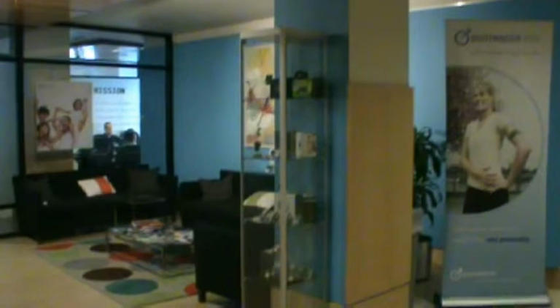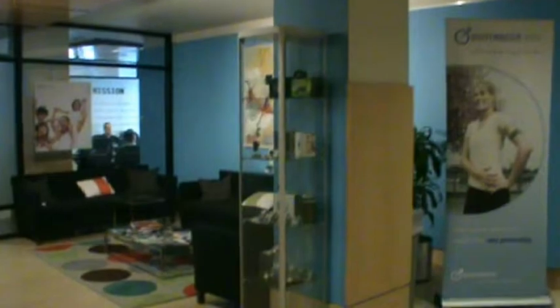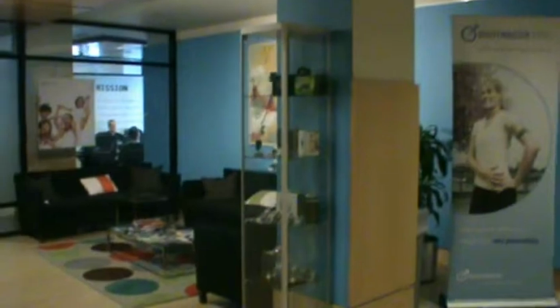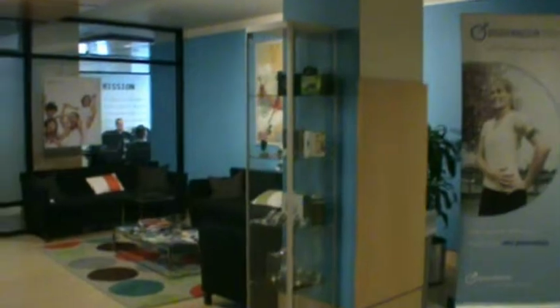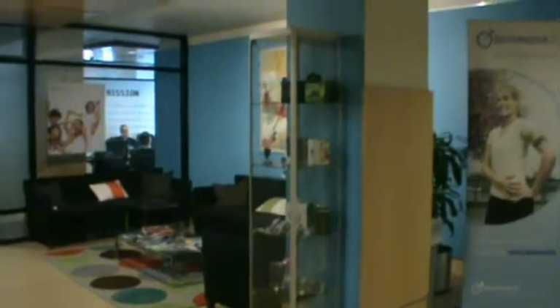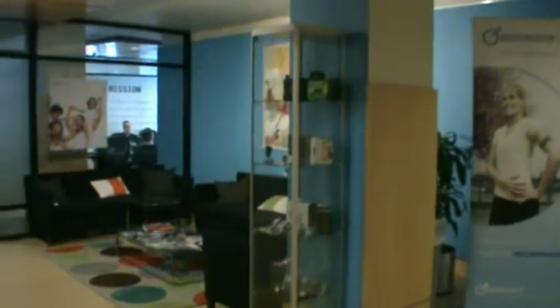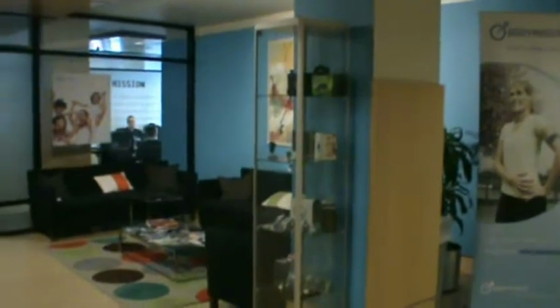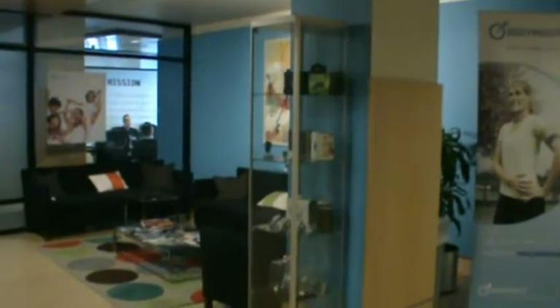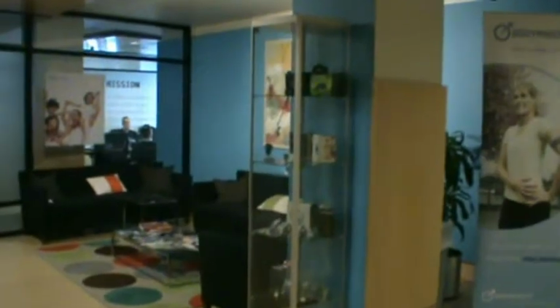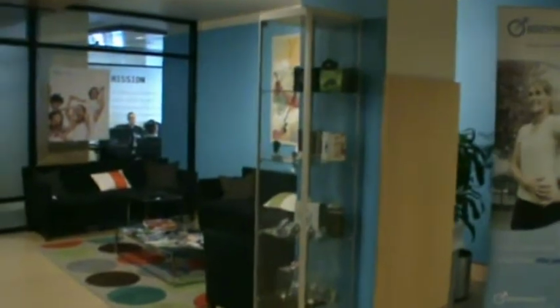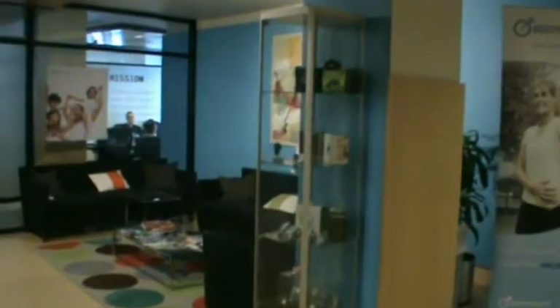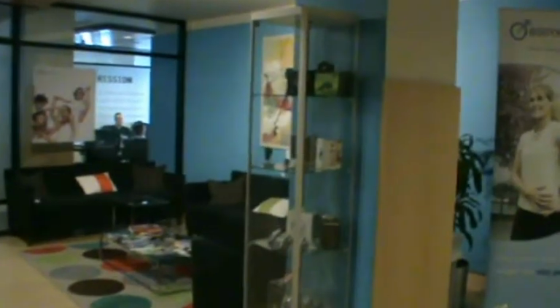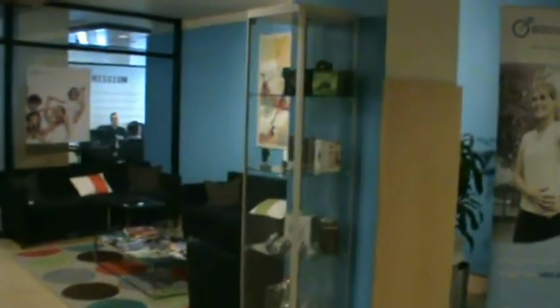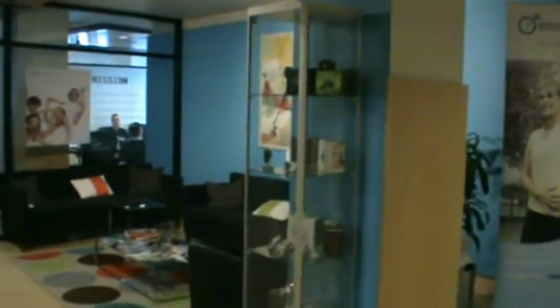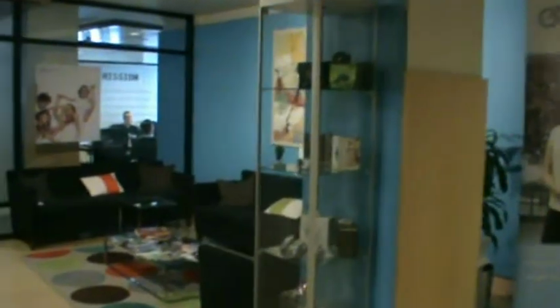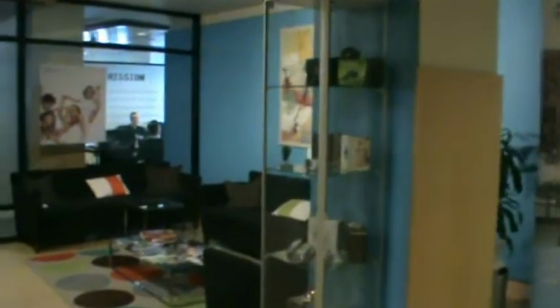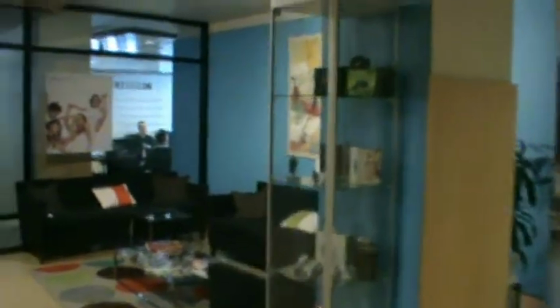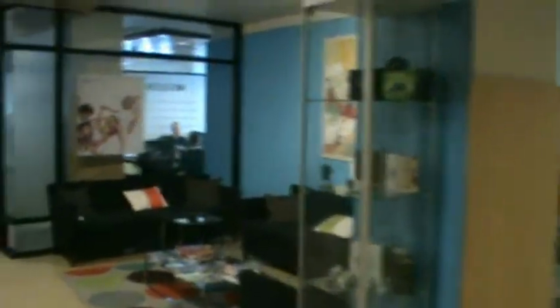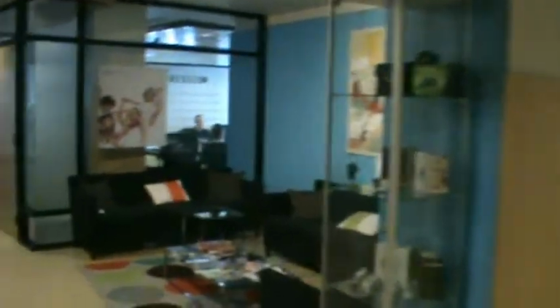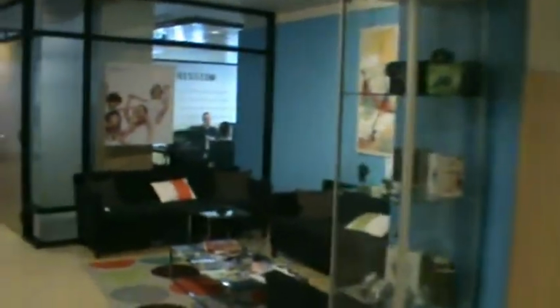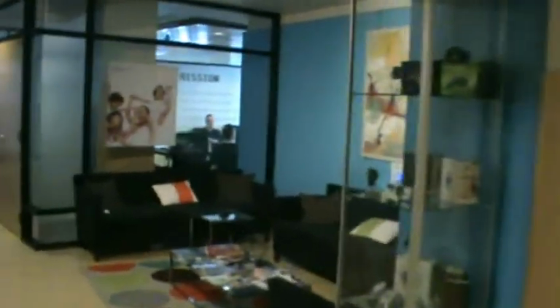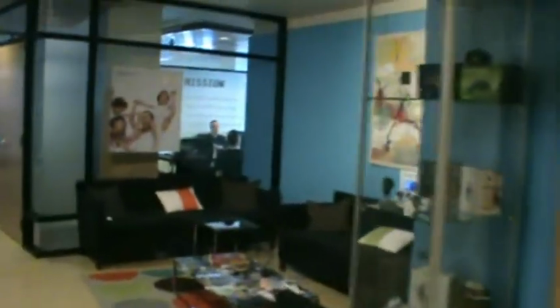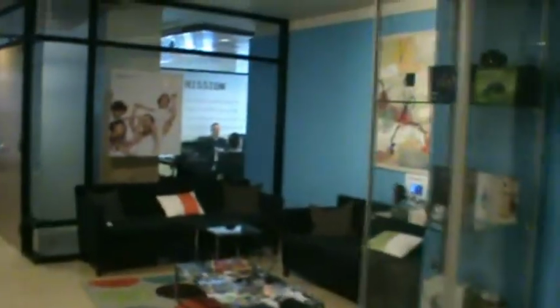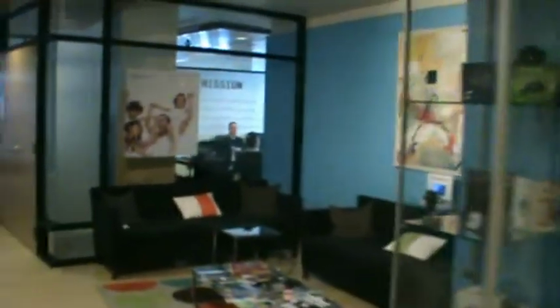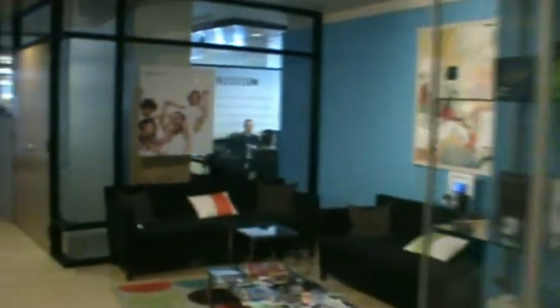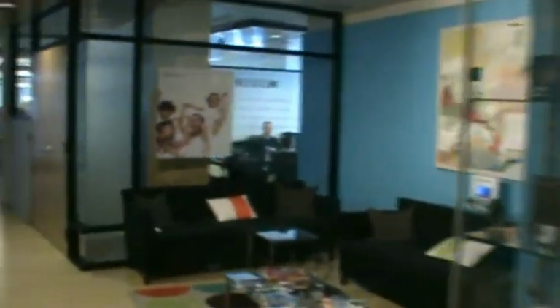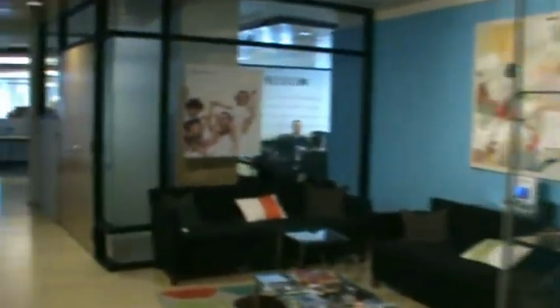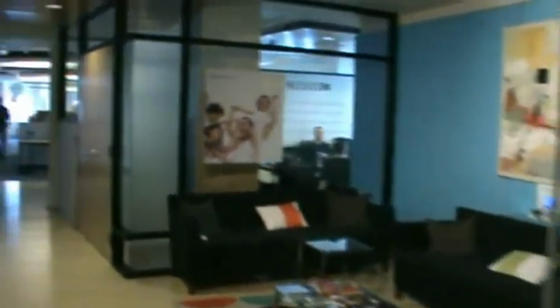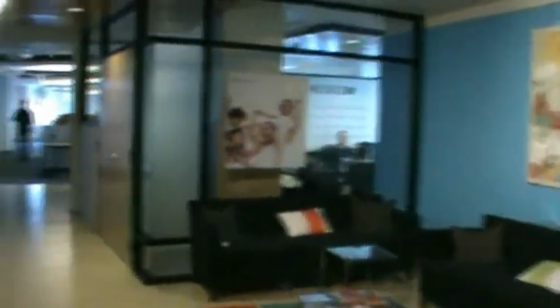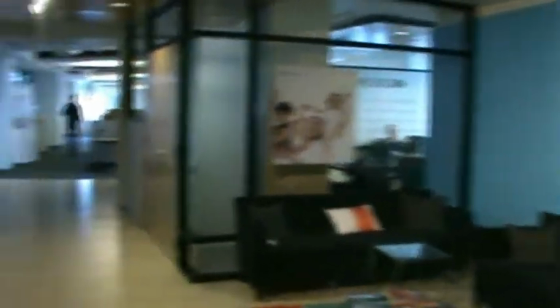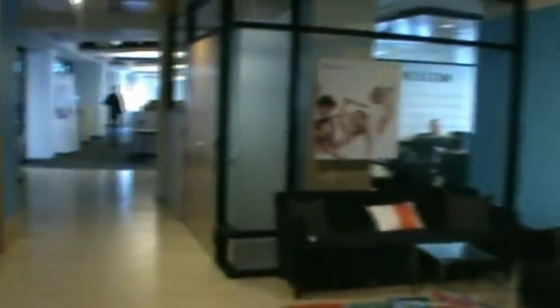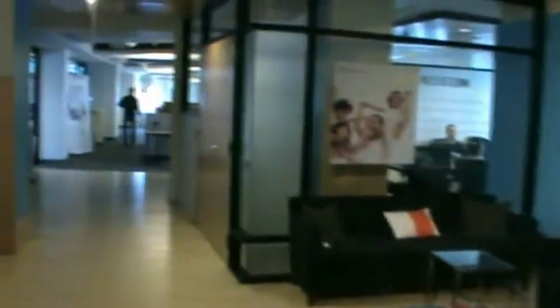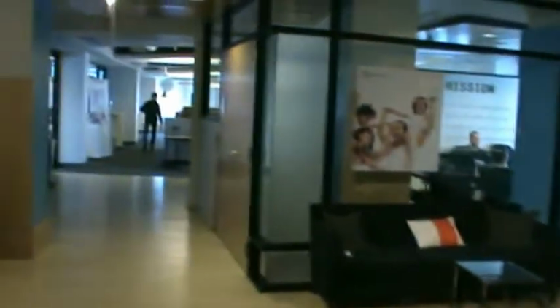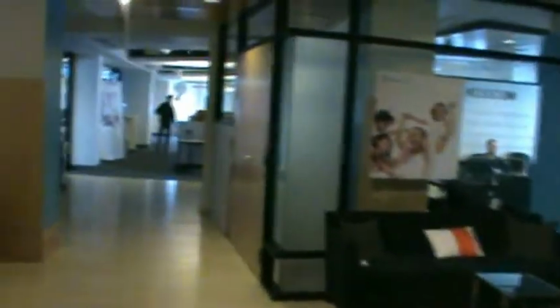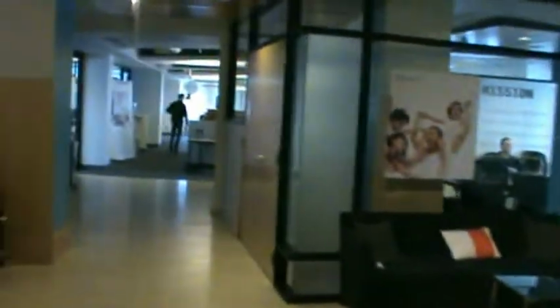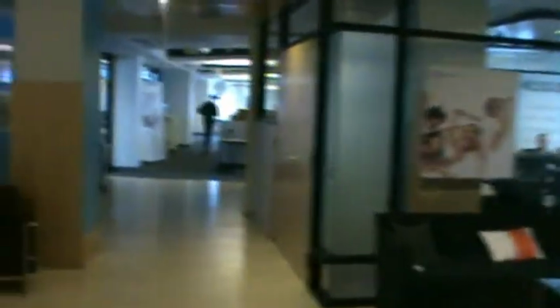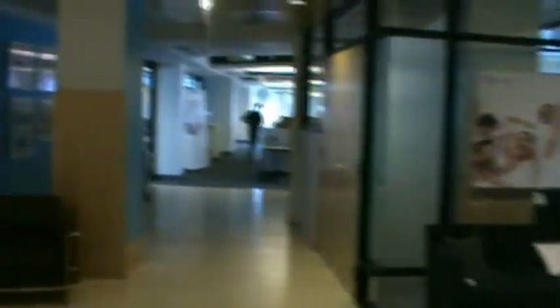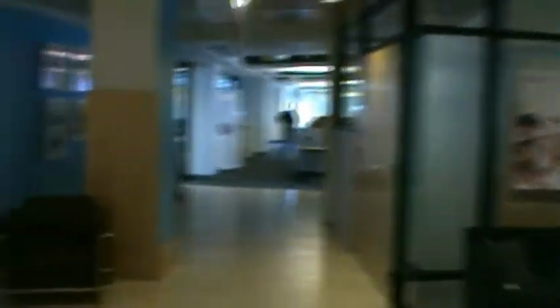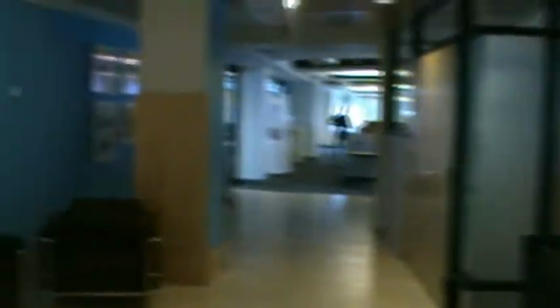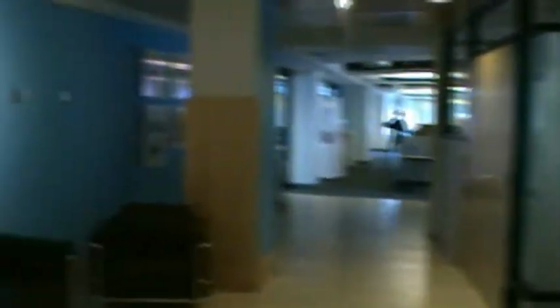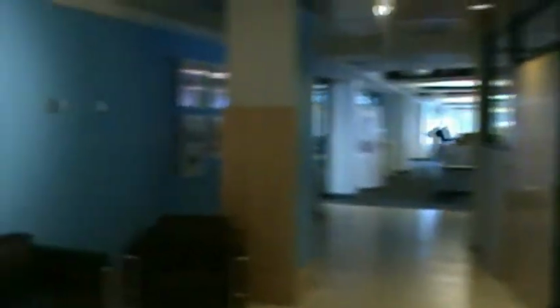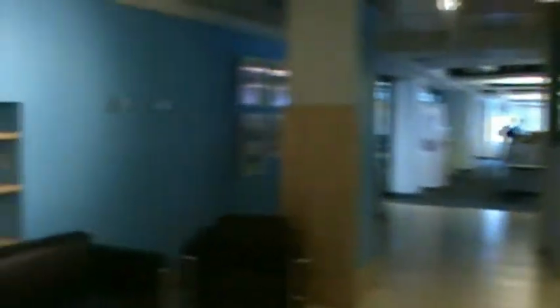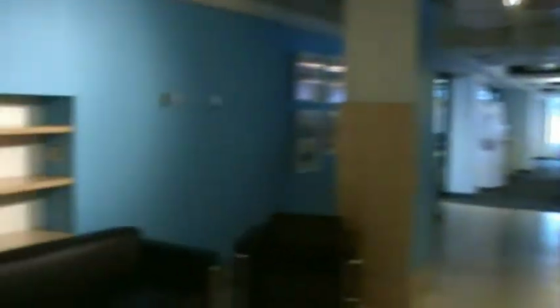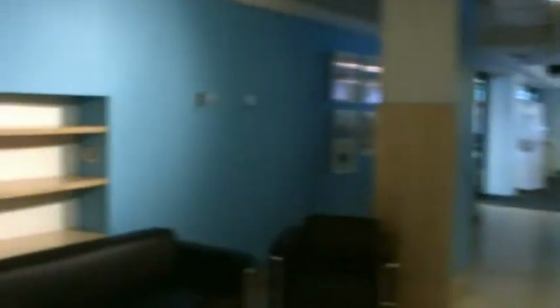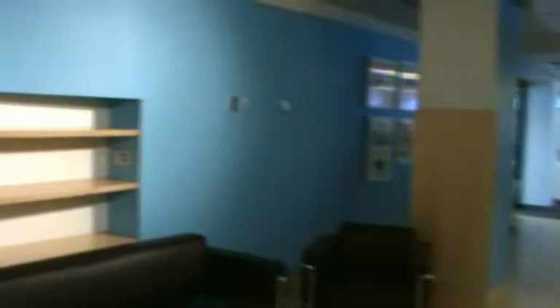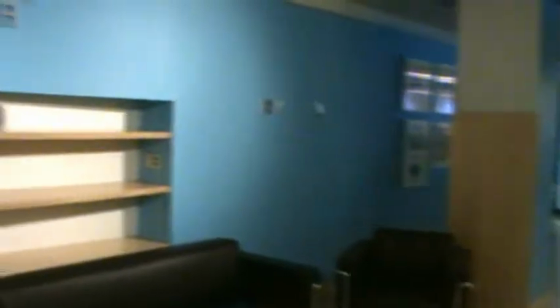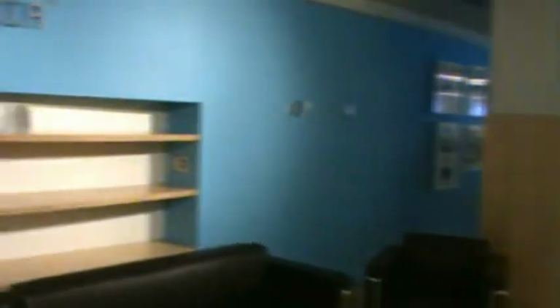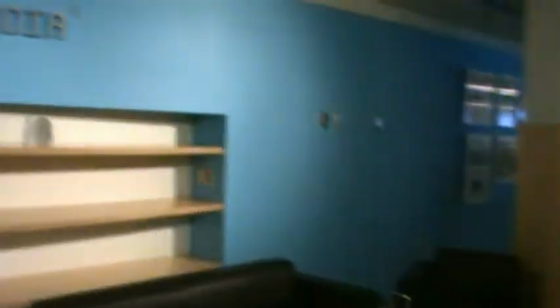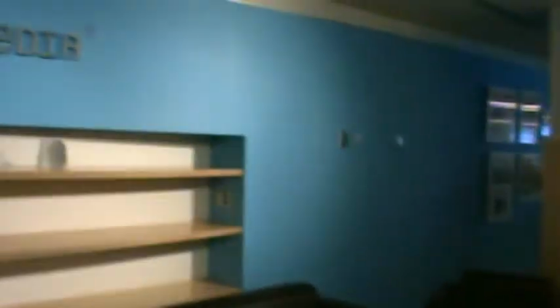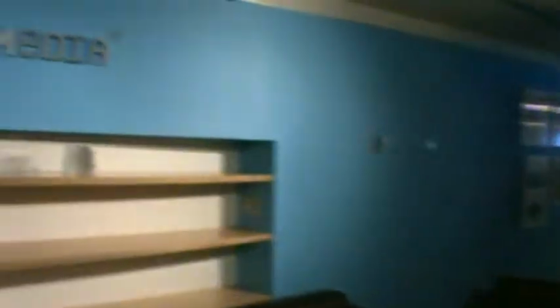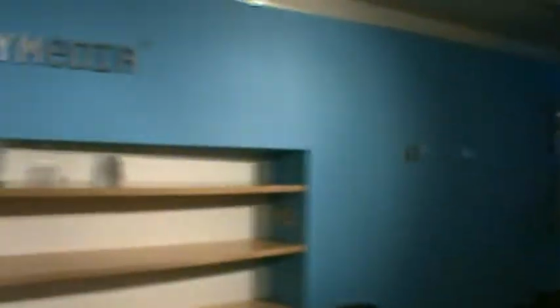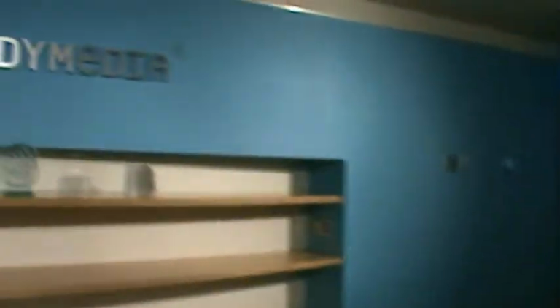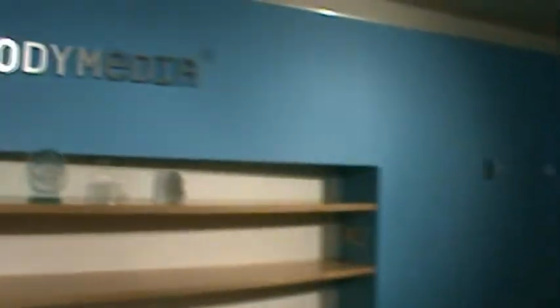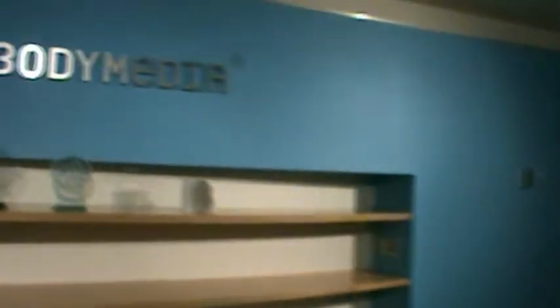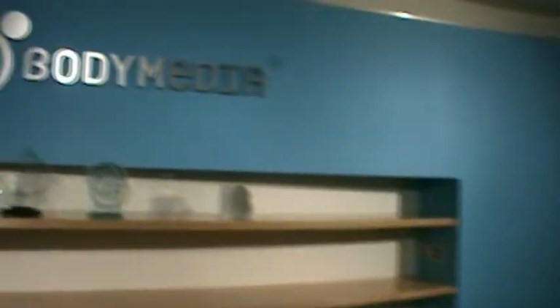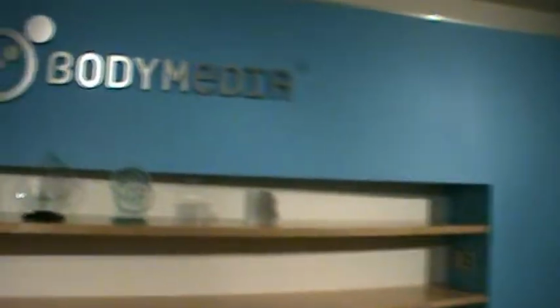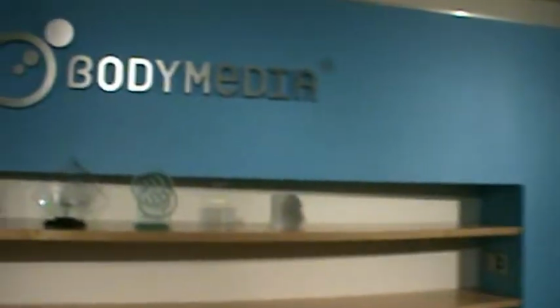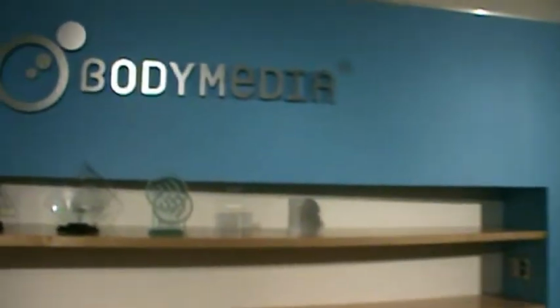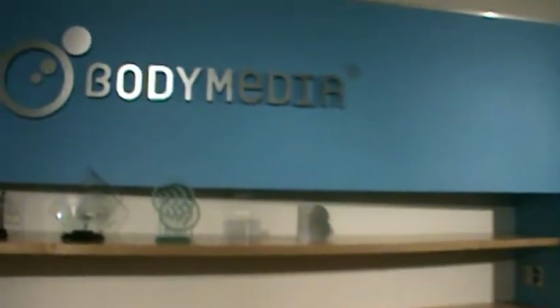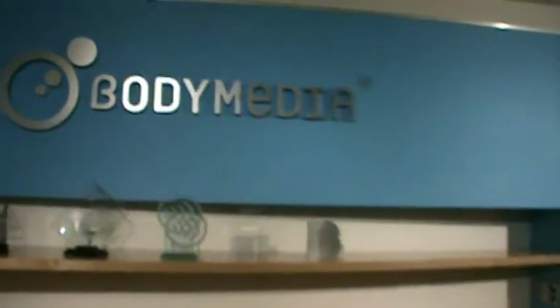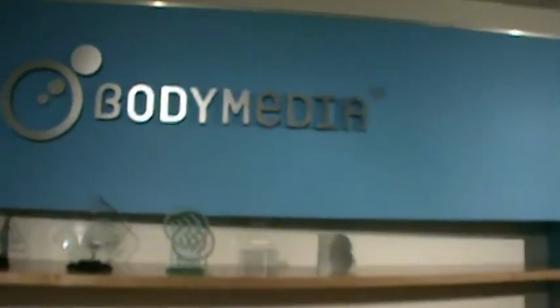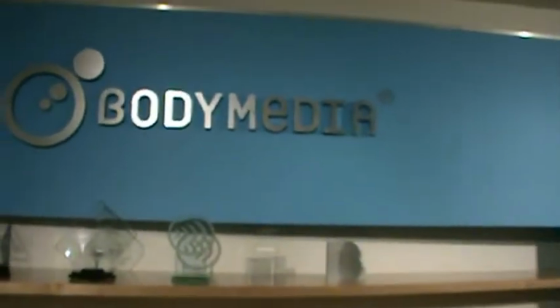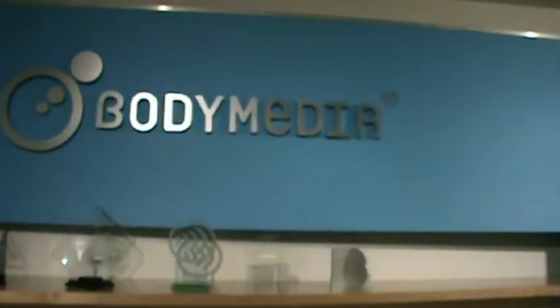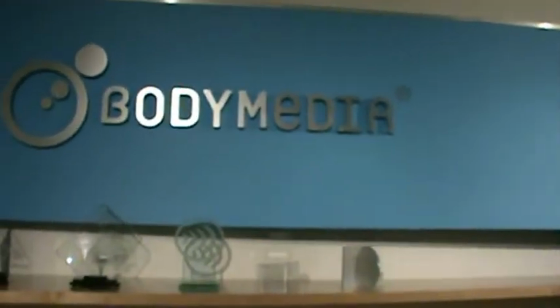Welcome to the Body Media Headquarters in Pittsburgh, Pennsylvania. We're here to go over the new Body Media Fit Mobile Android 1.1 features.